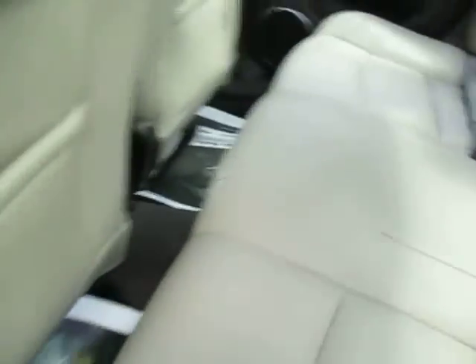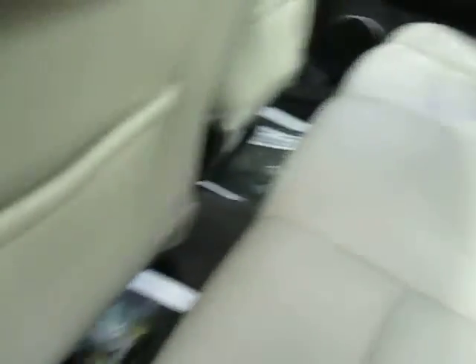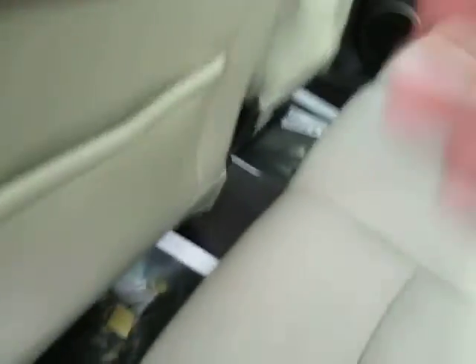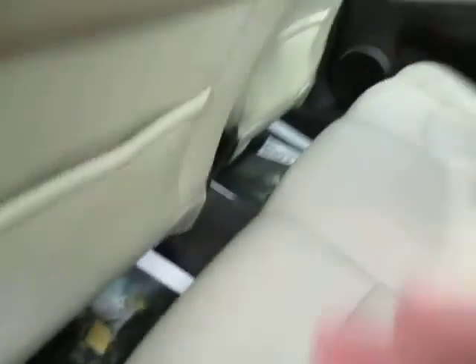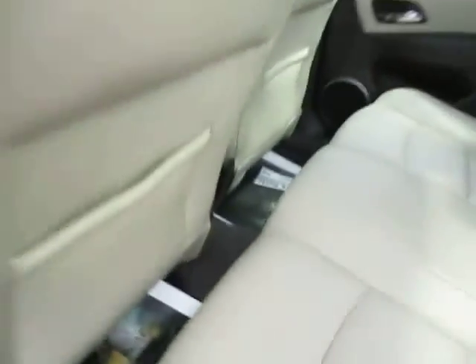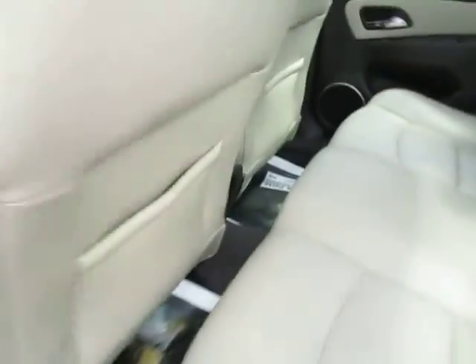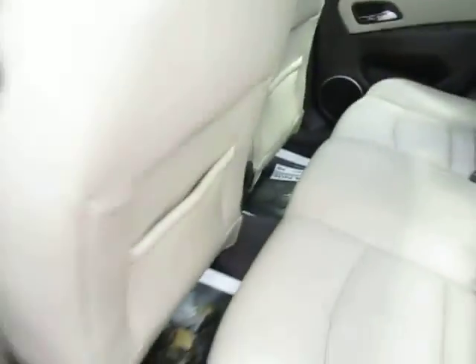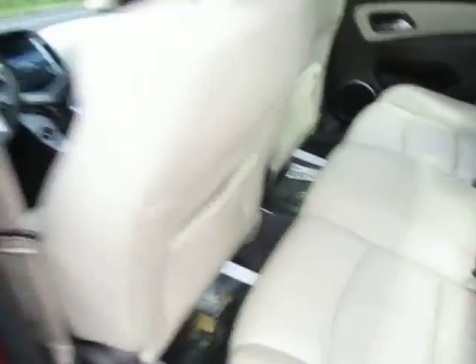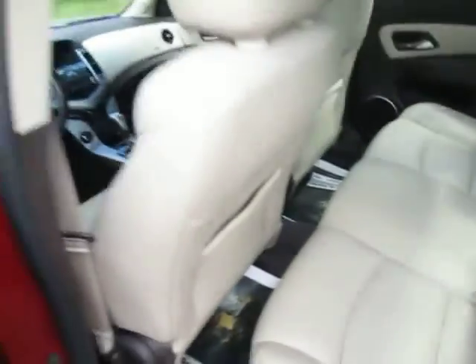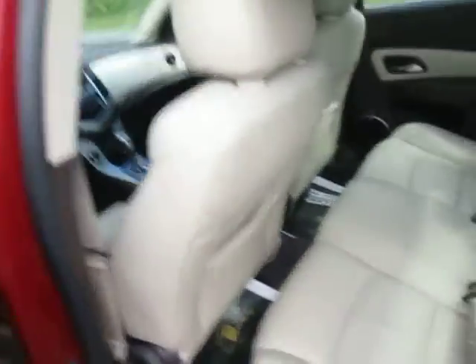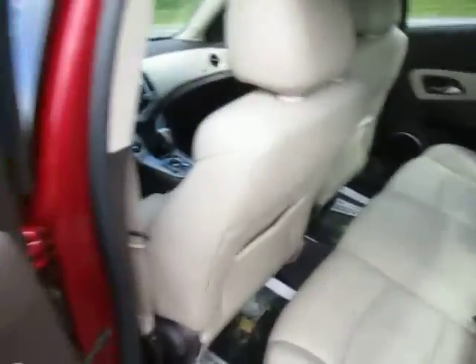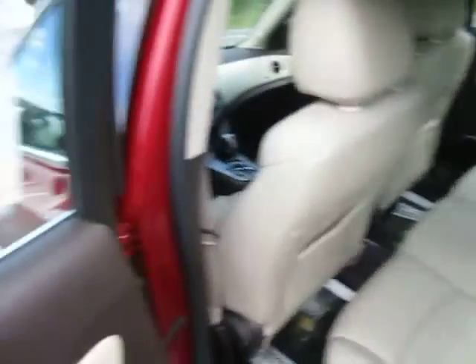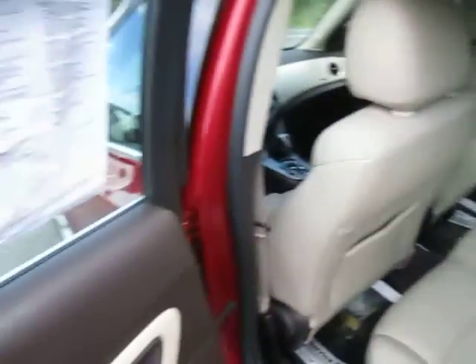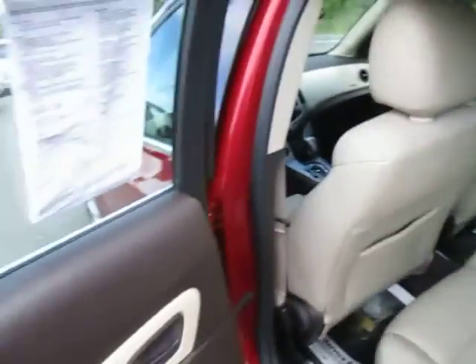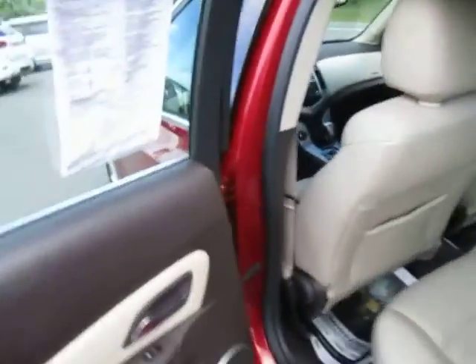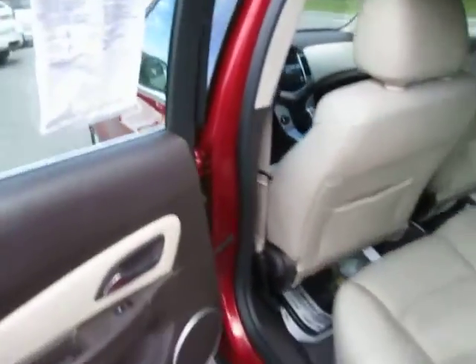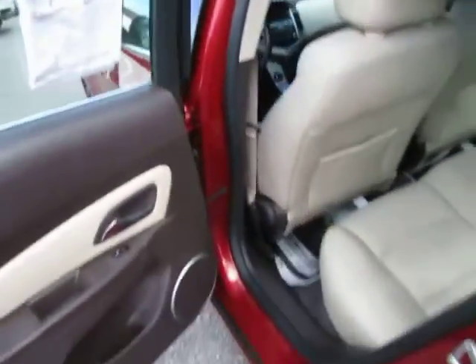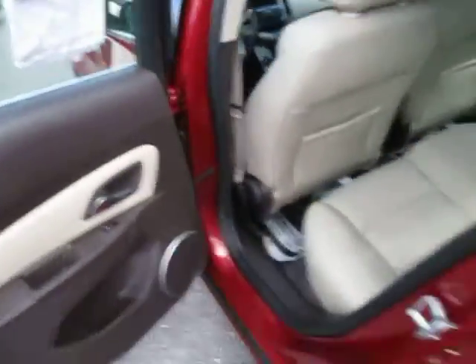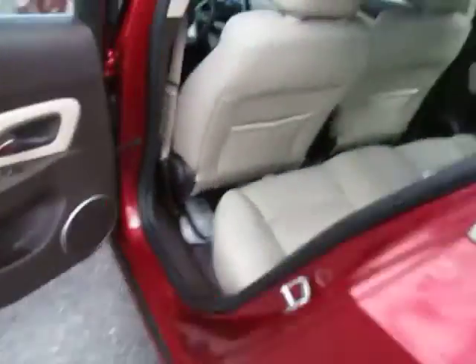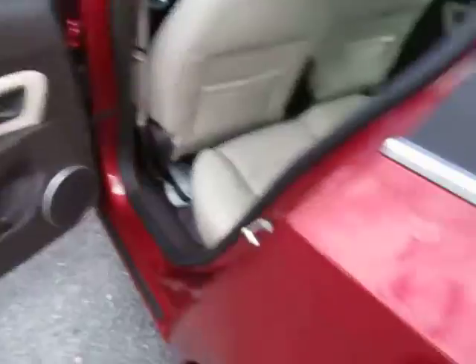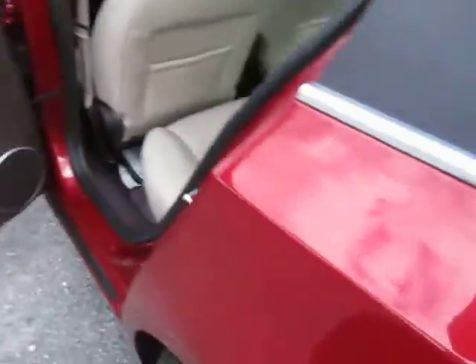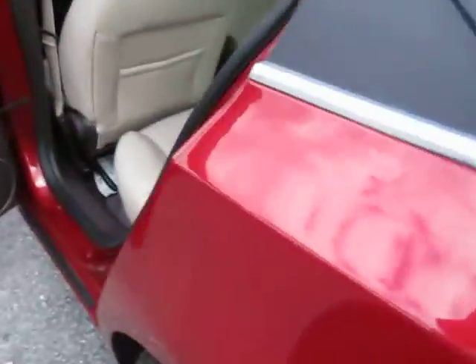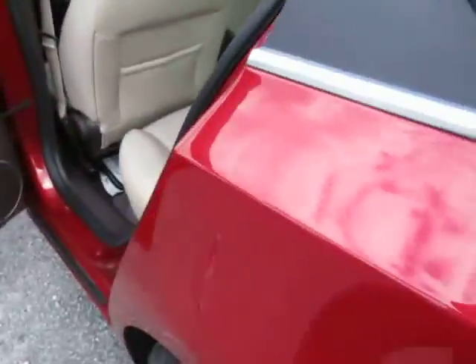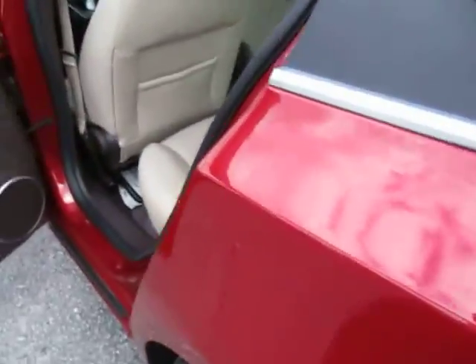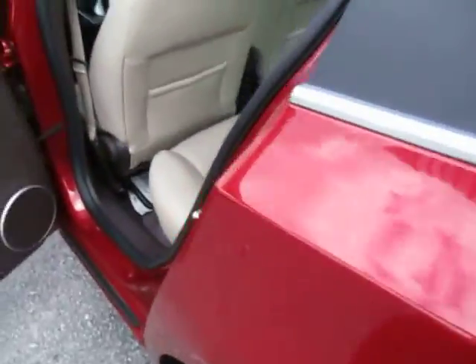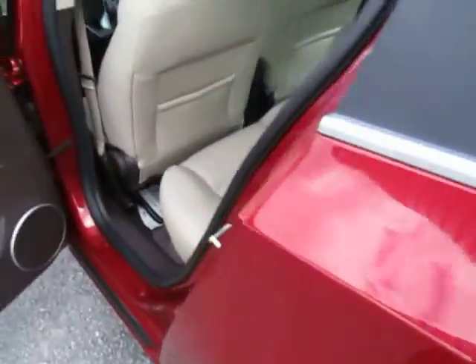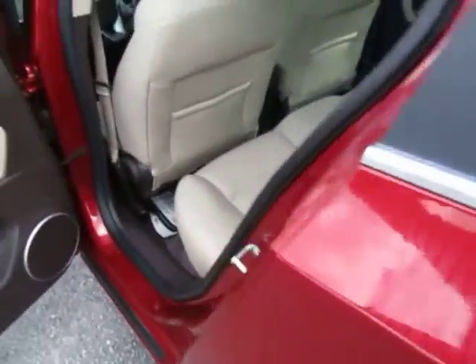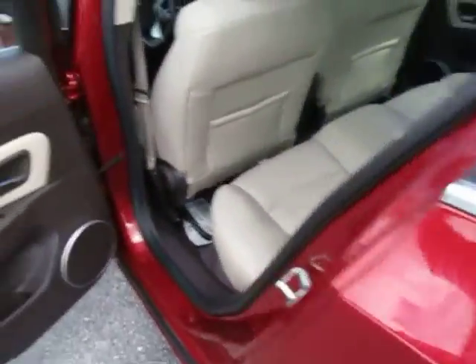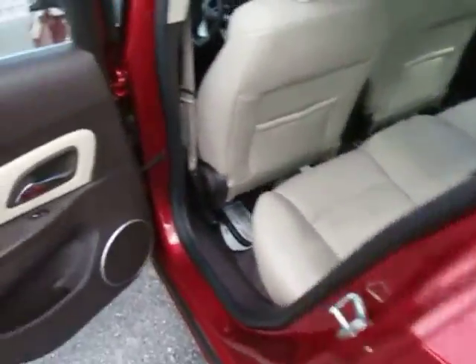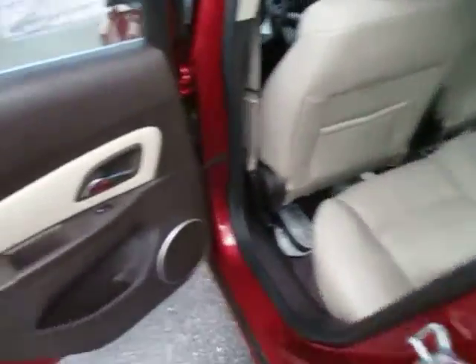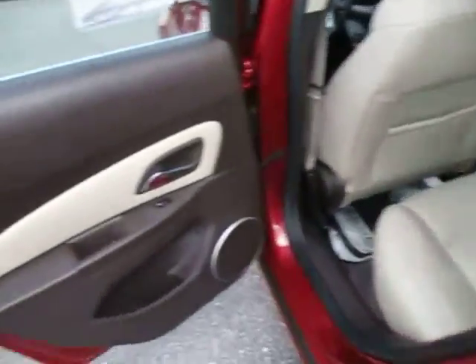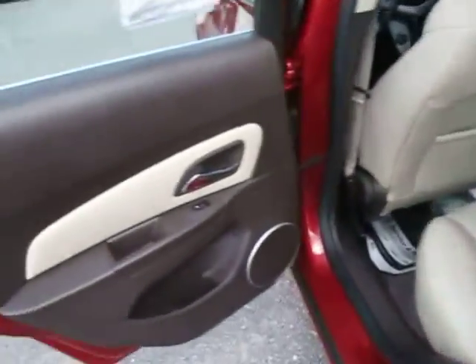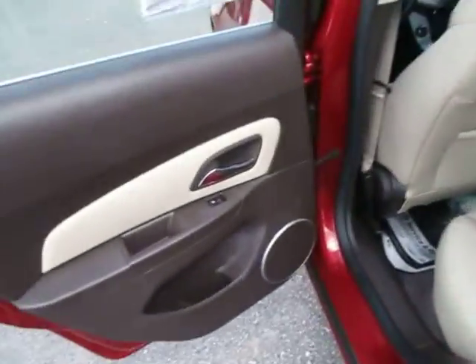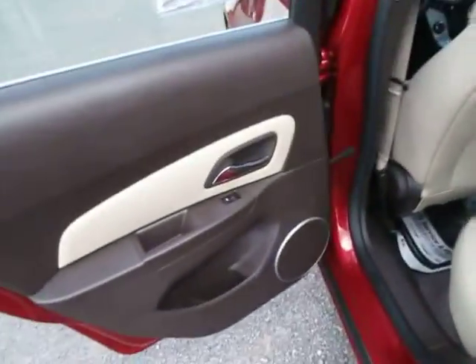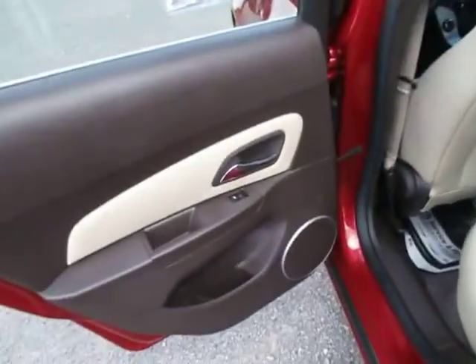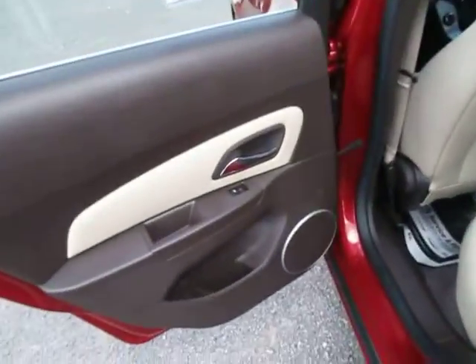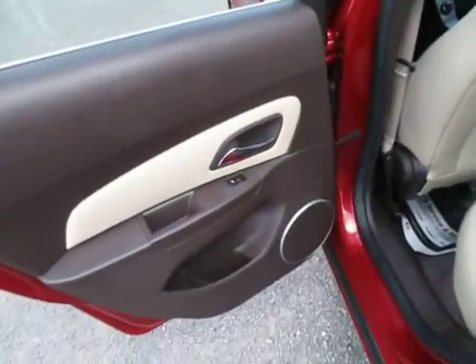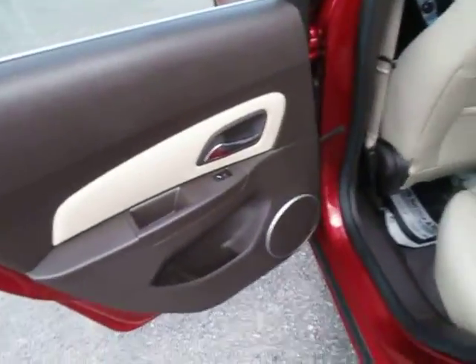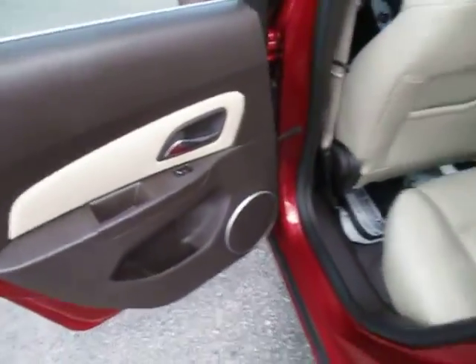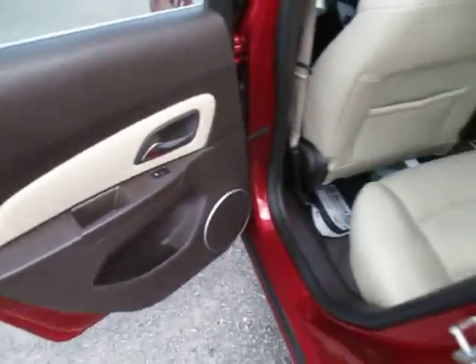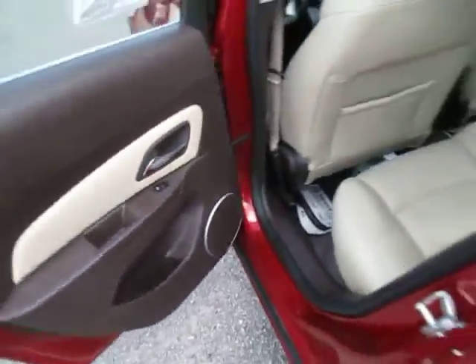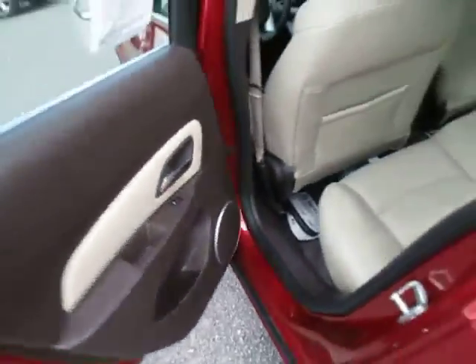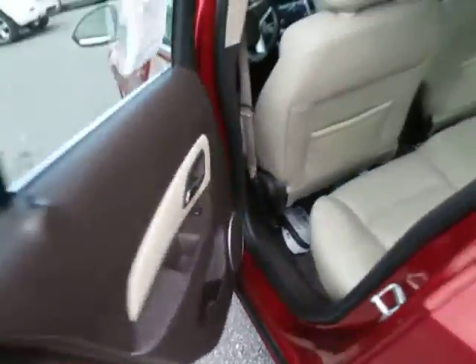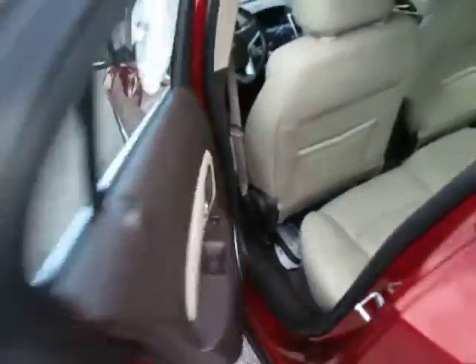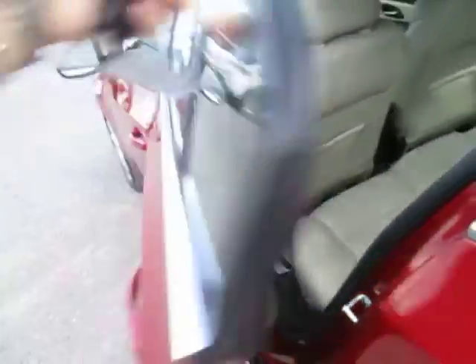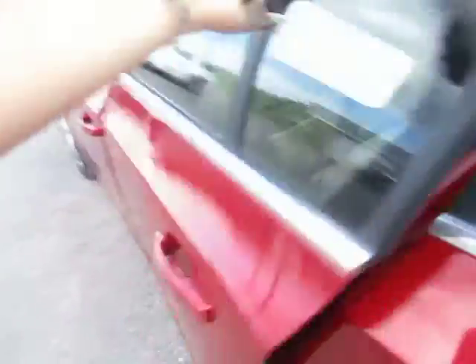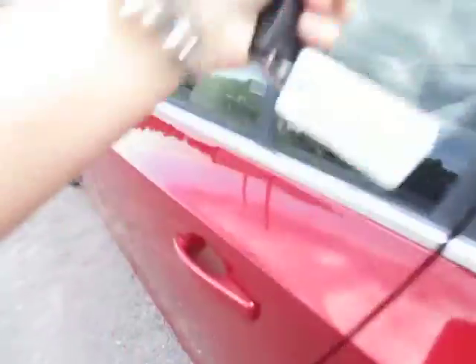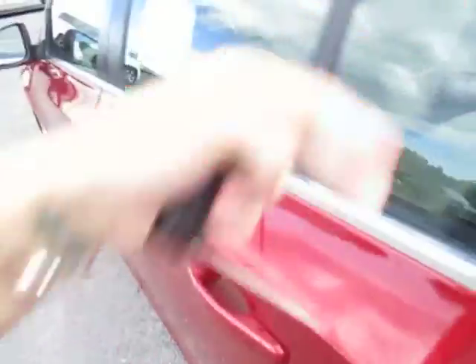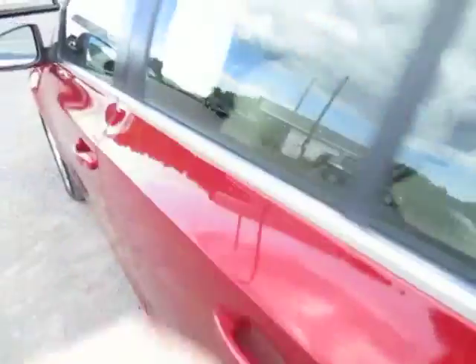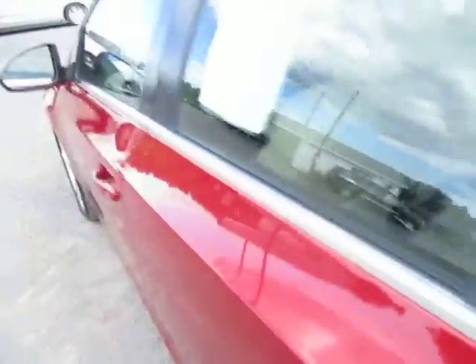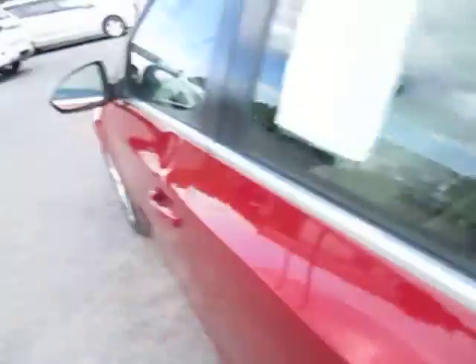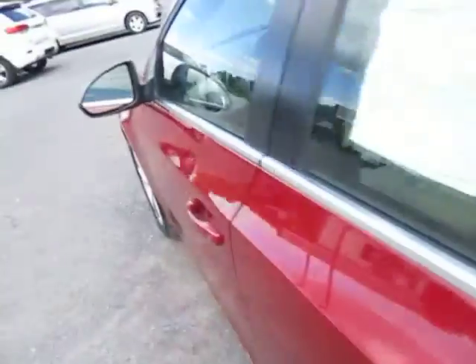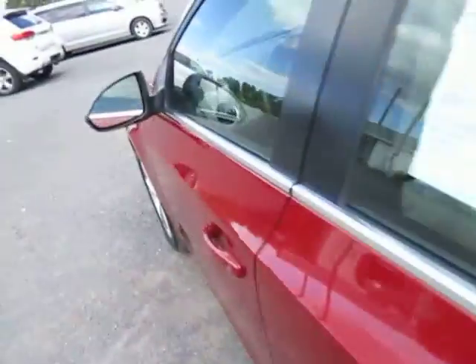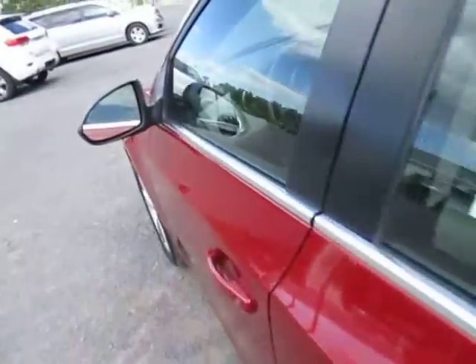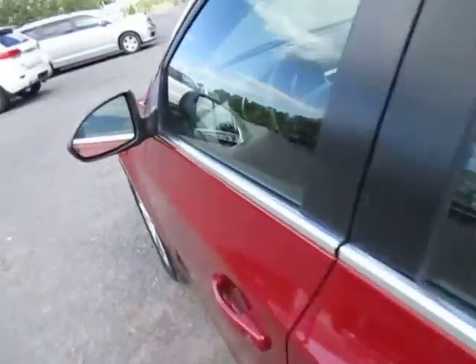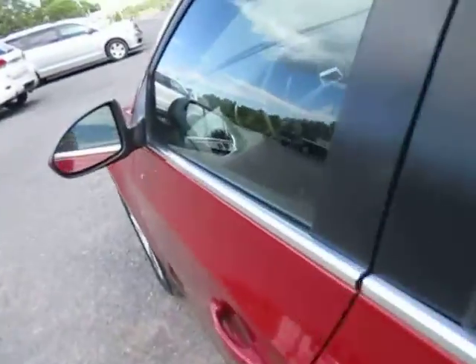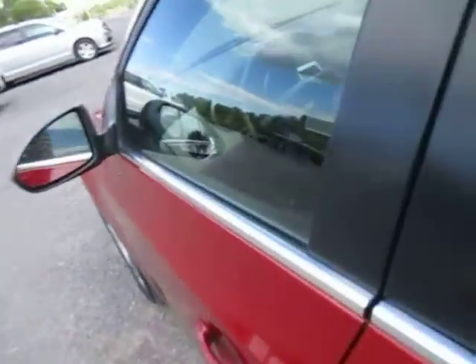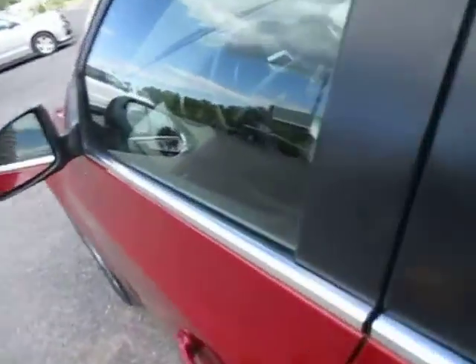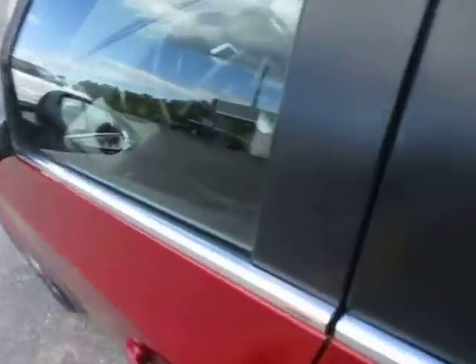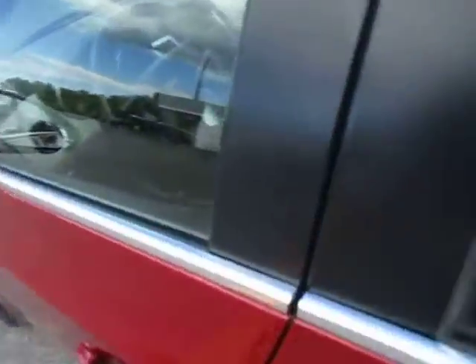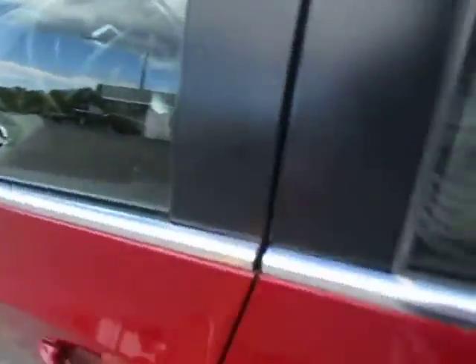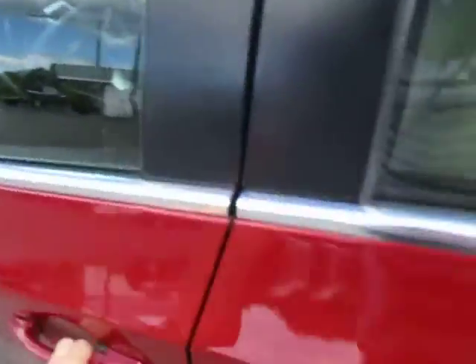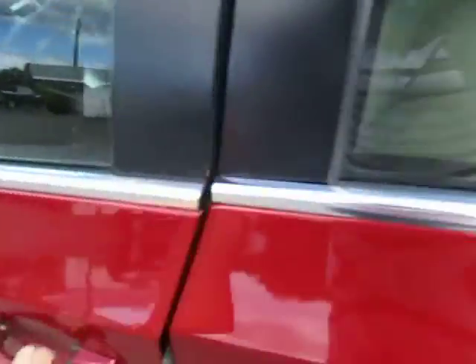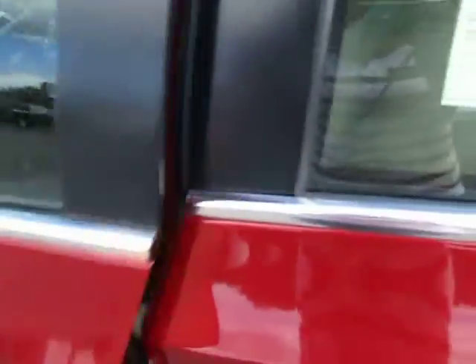Everything's in great shape. Some storage in the sides of the doors, power windows, power locks.